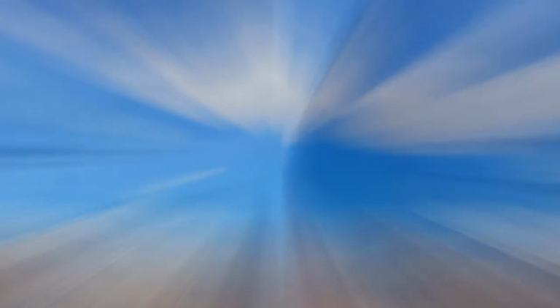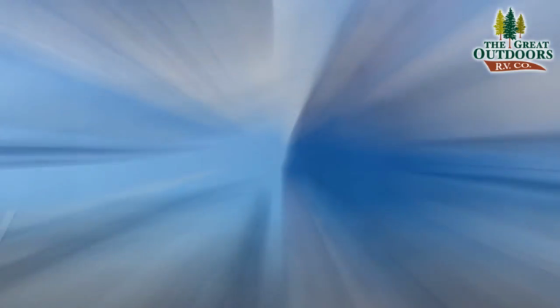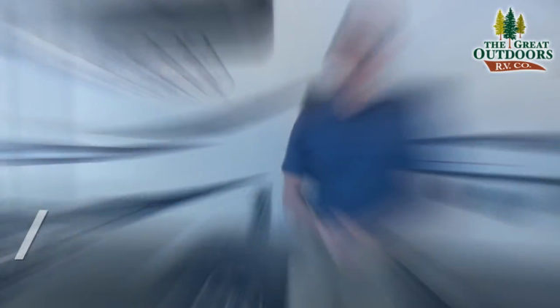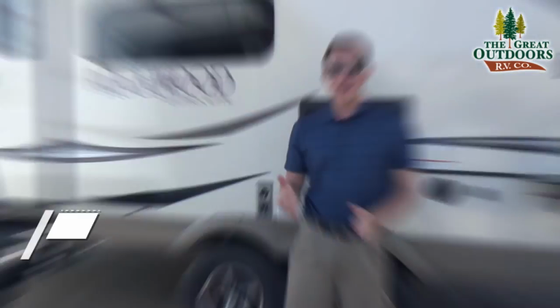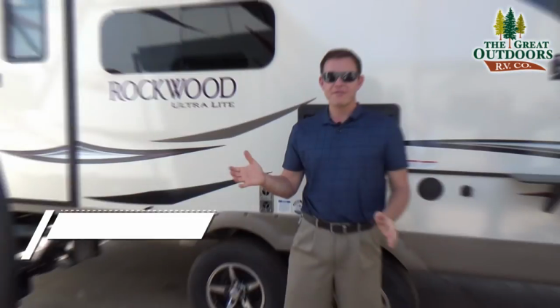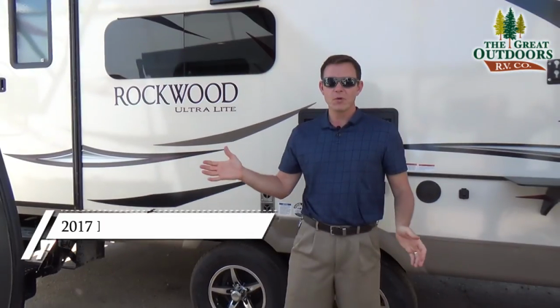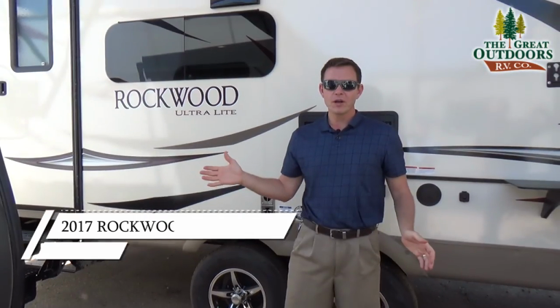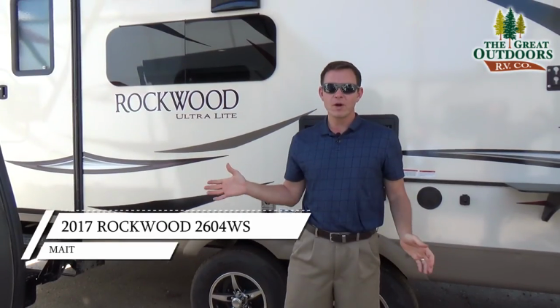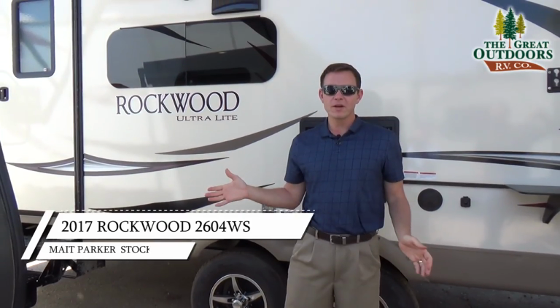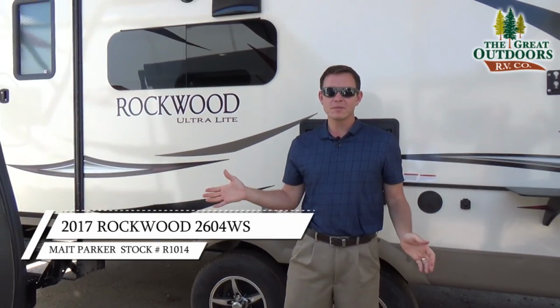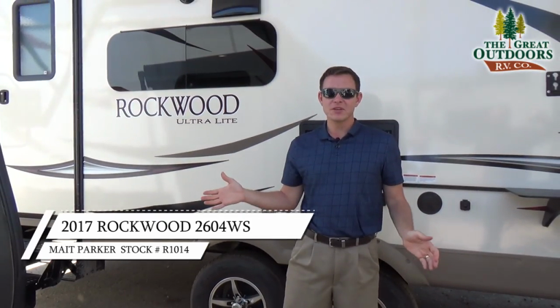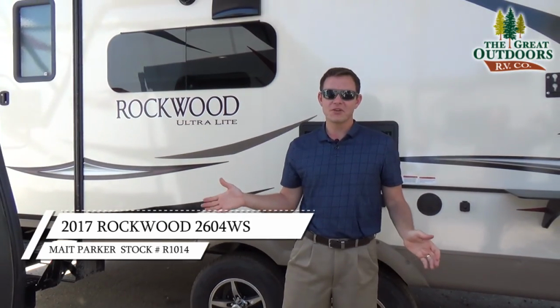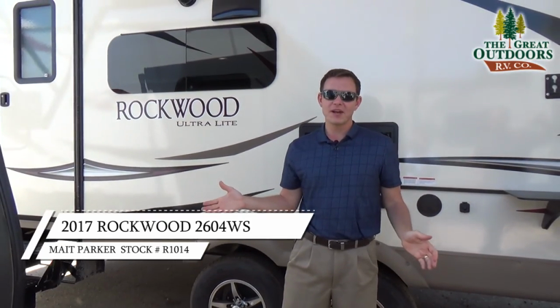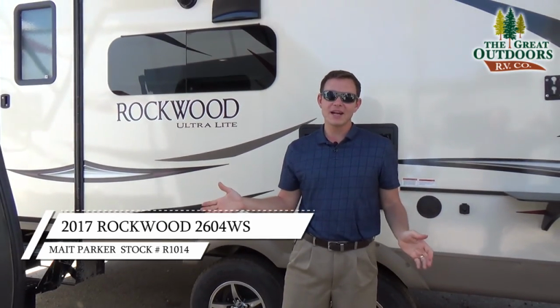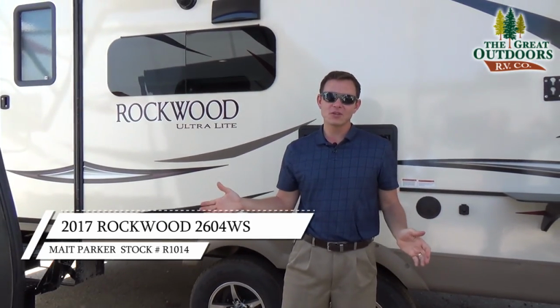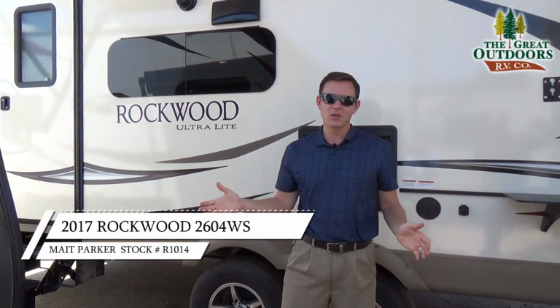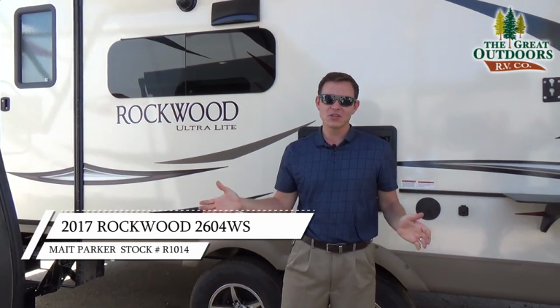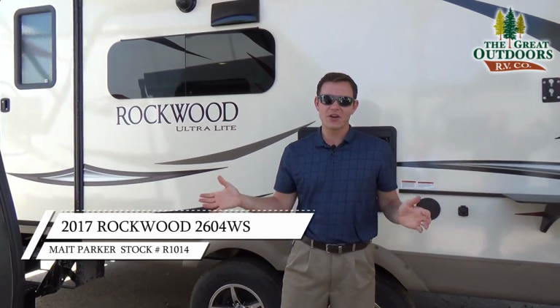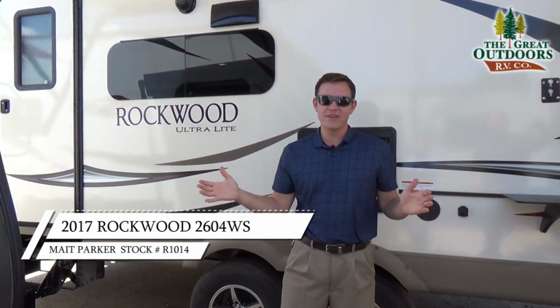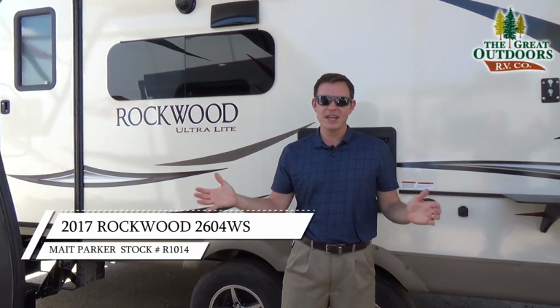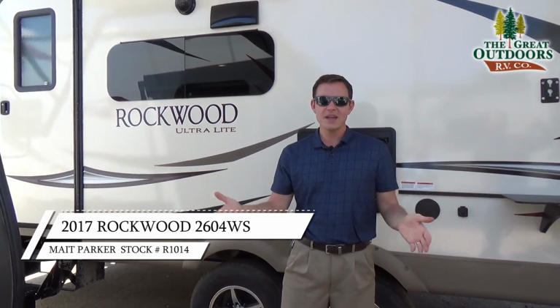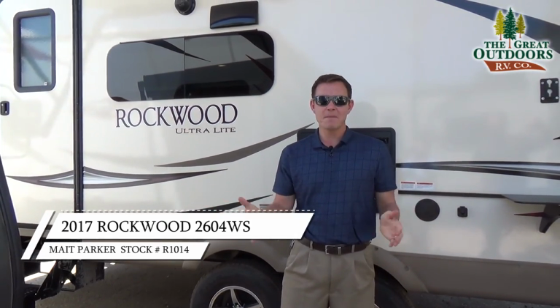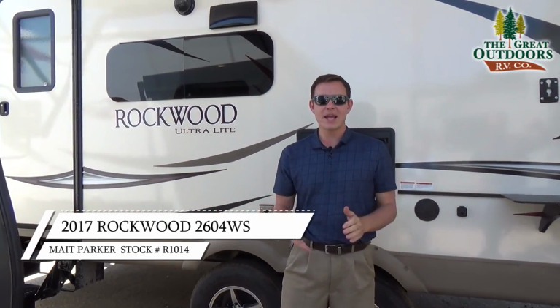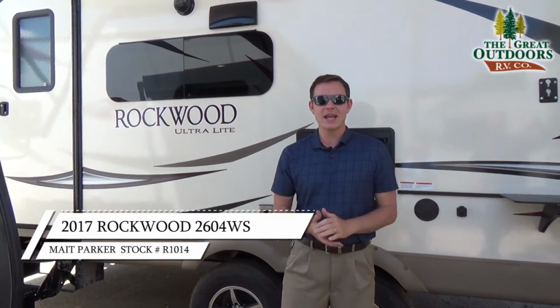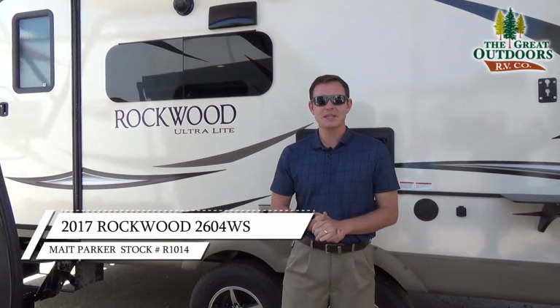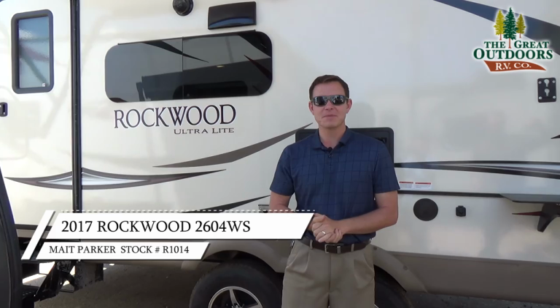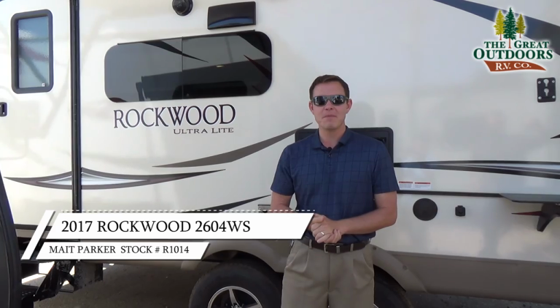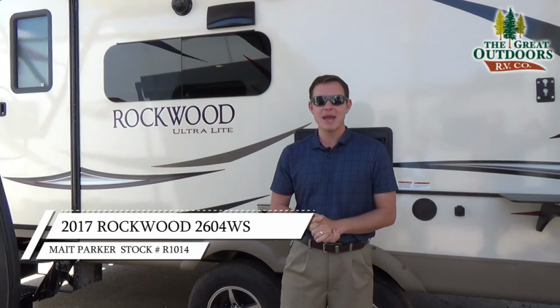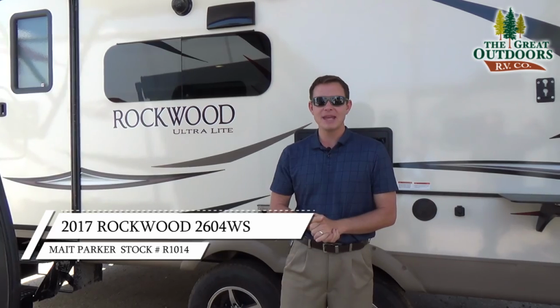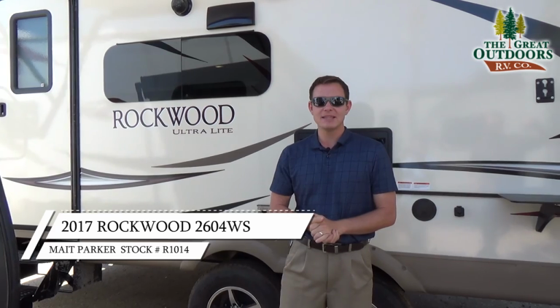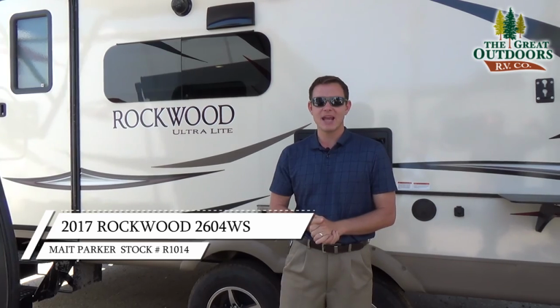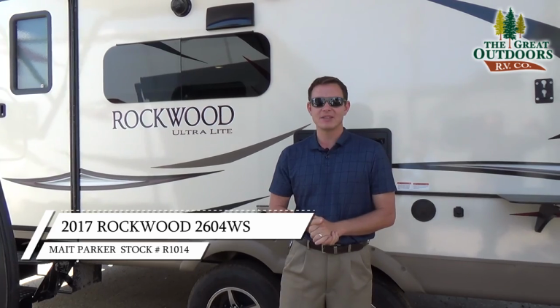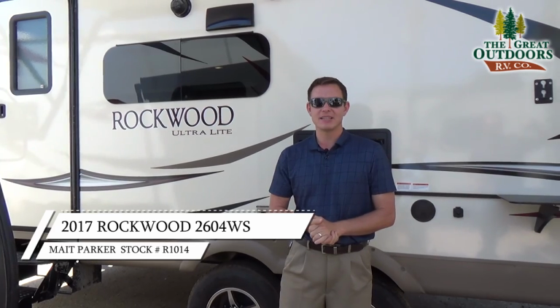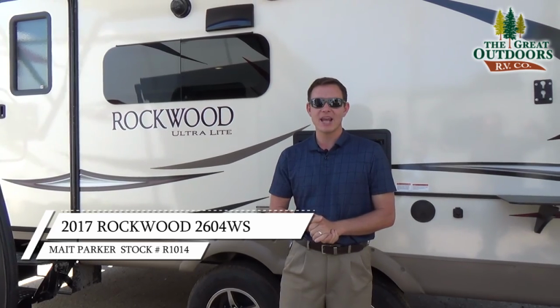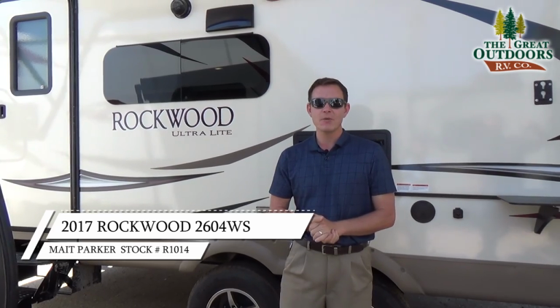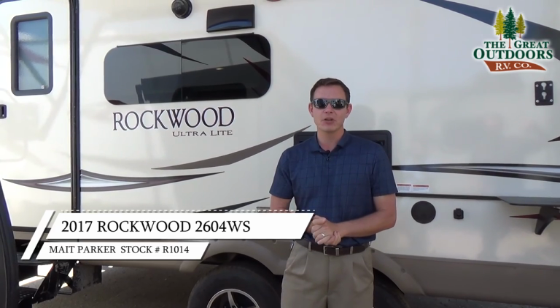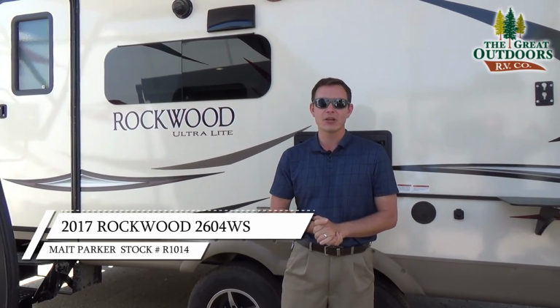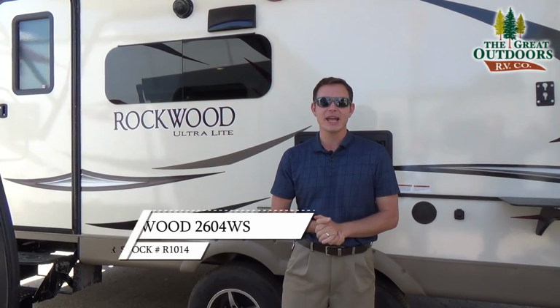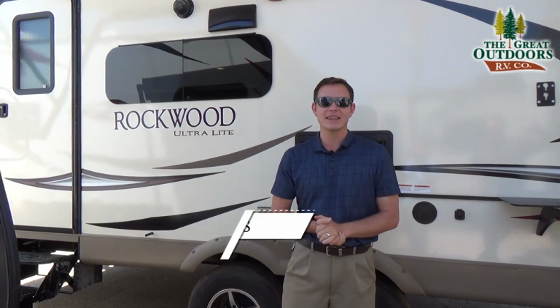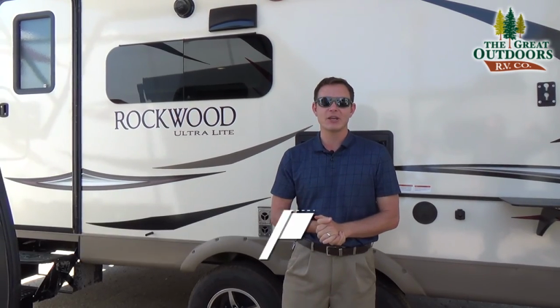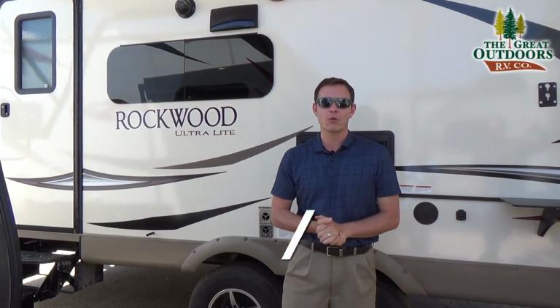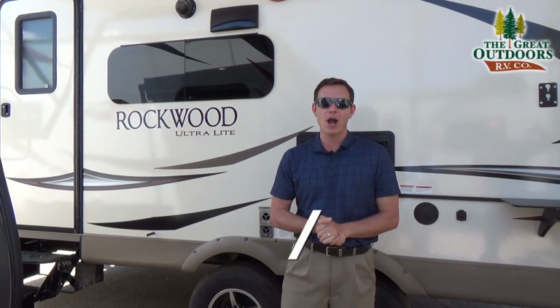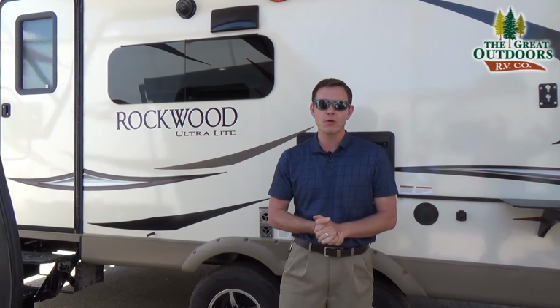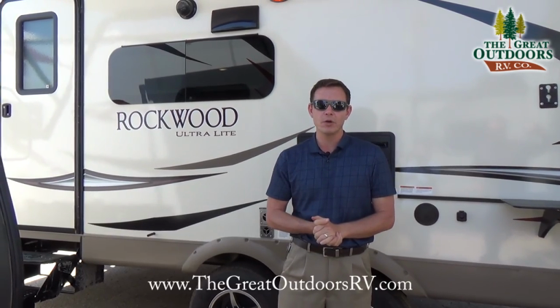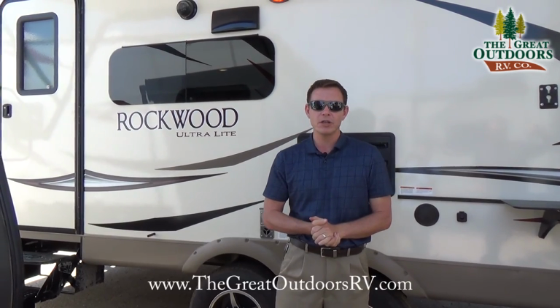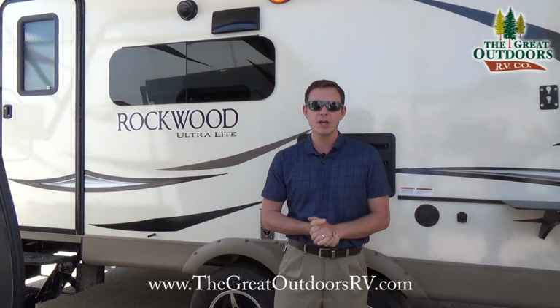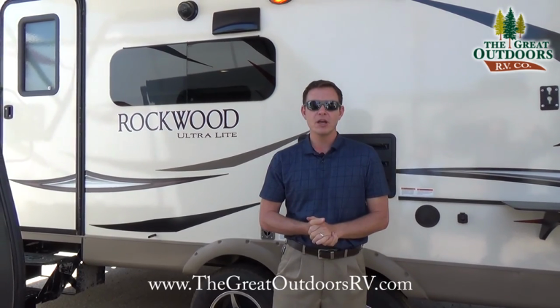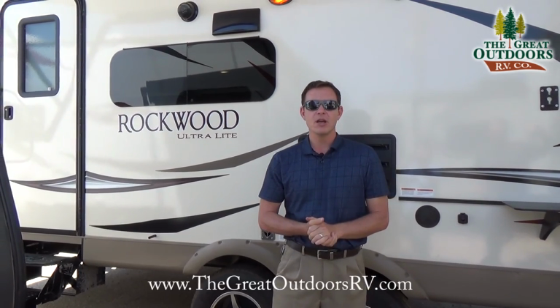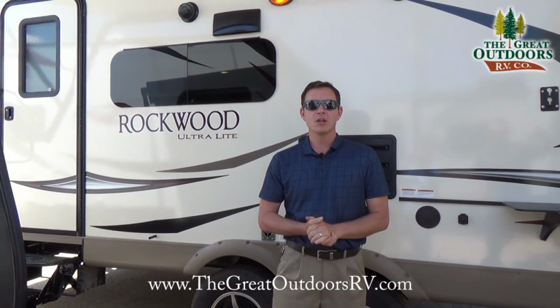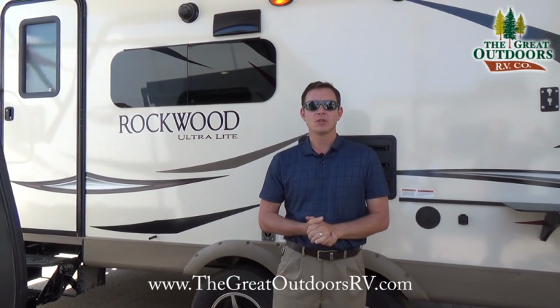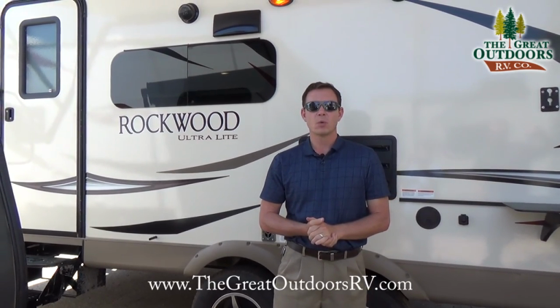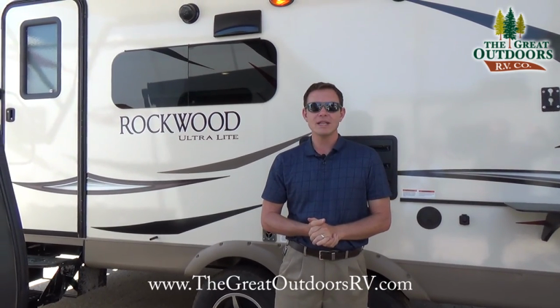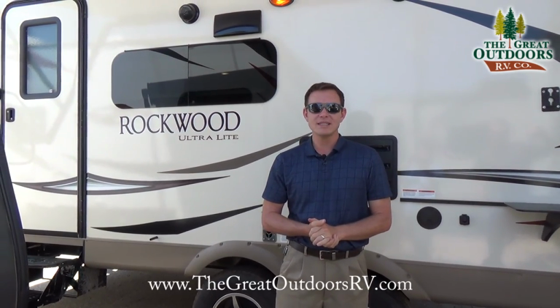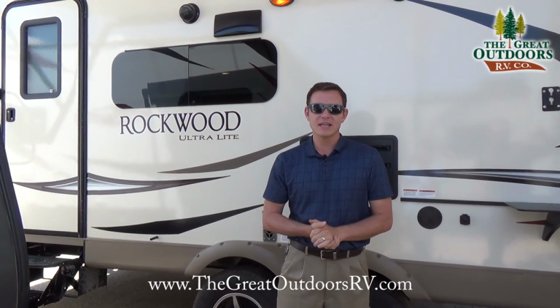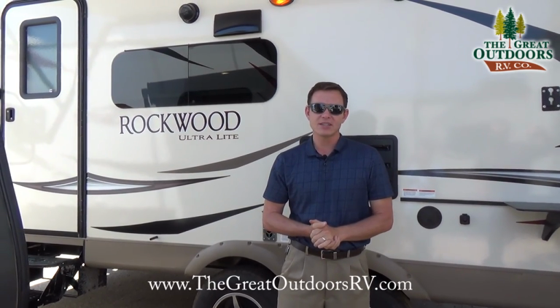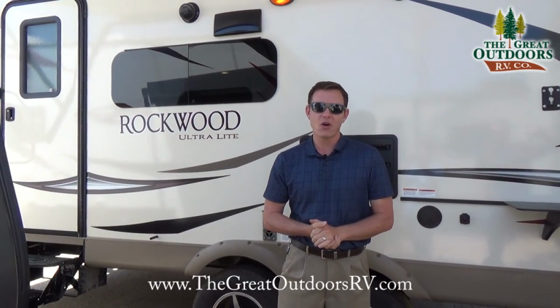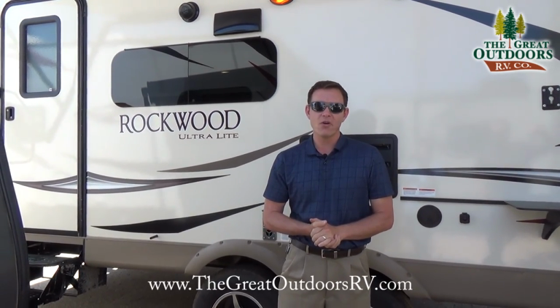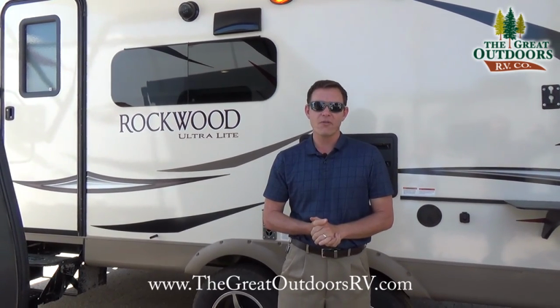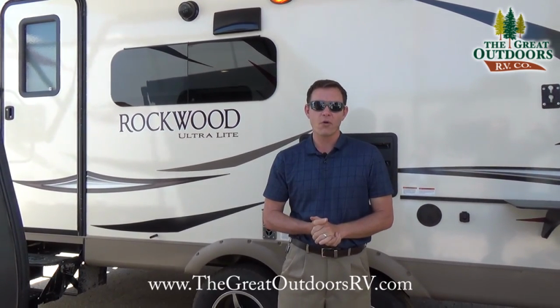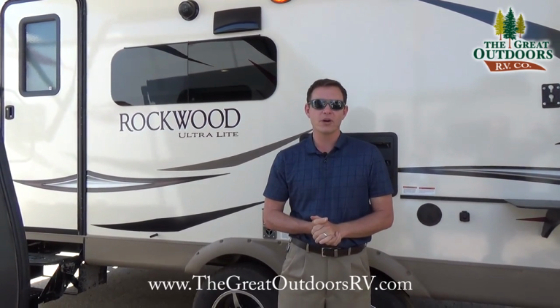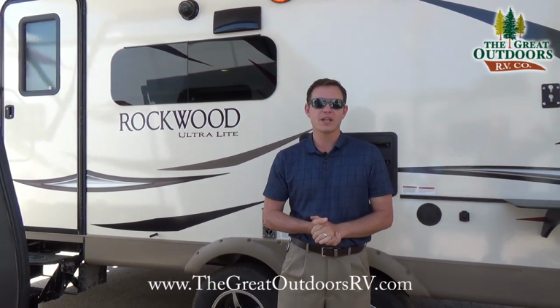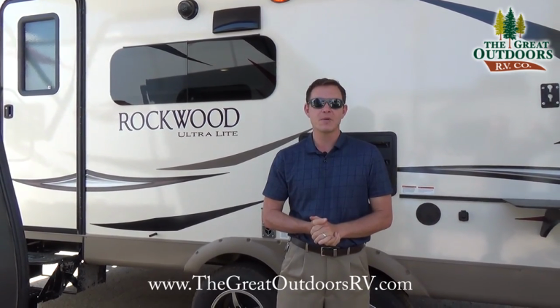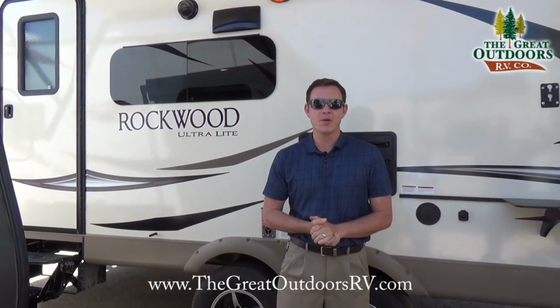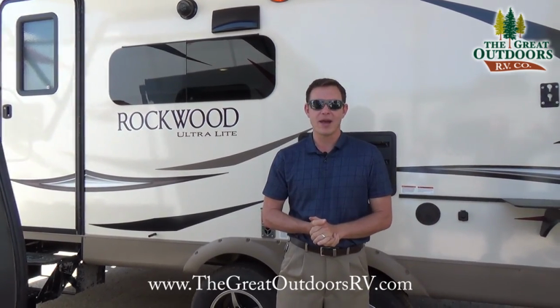Hi everyone, welcome to The Great Outdoors RV. My name is Mate and today we're looking at the Rockwood 2604WS.